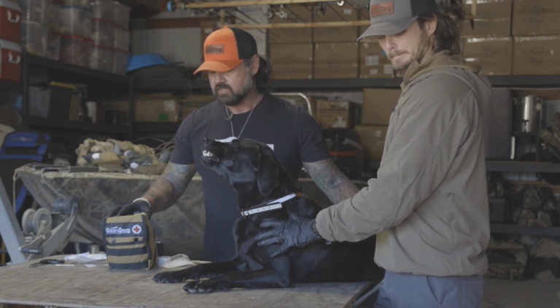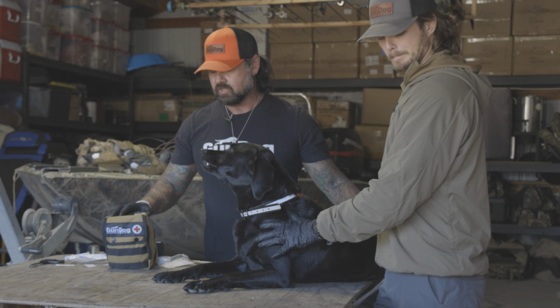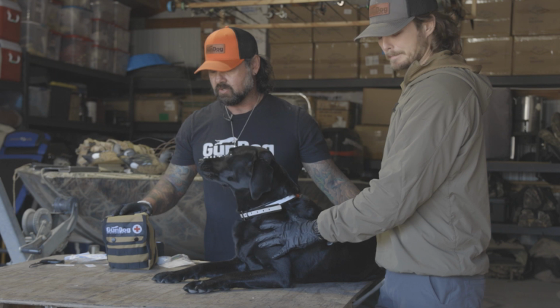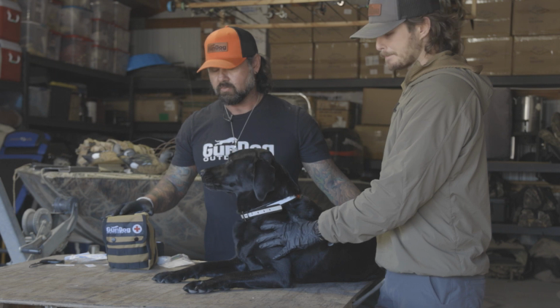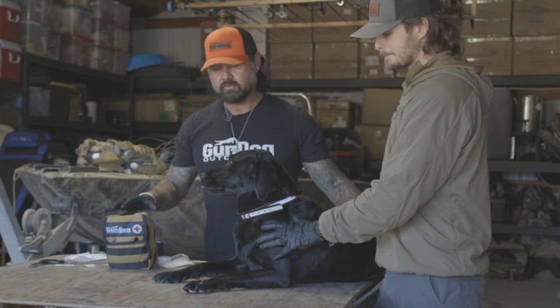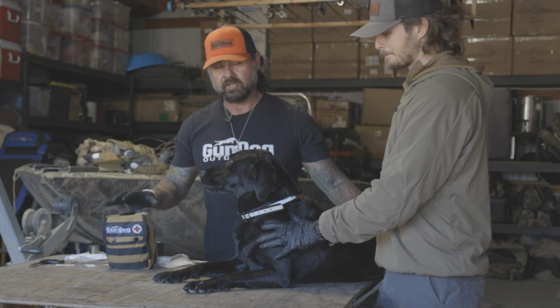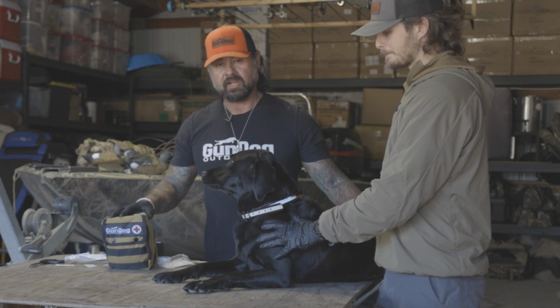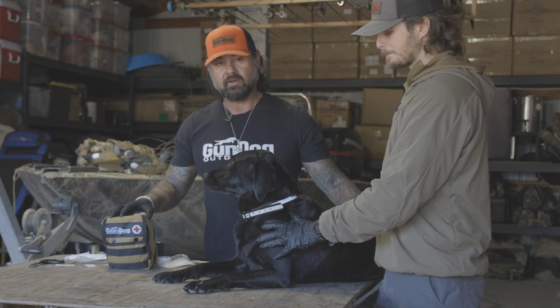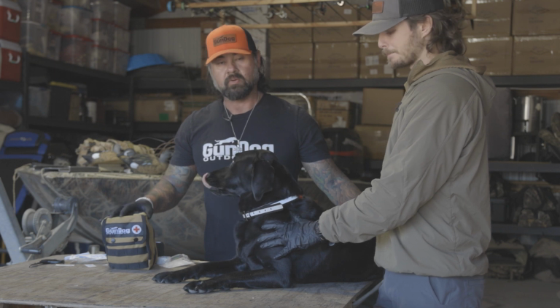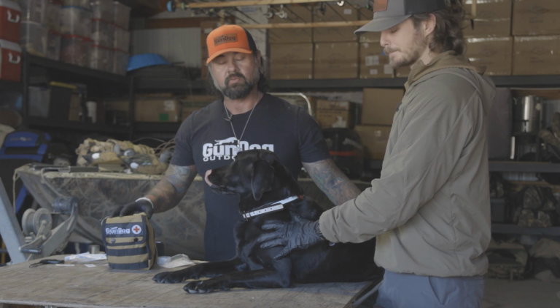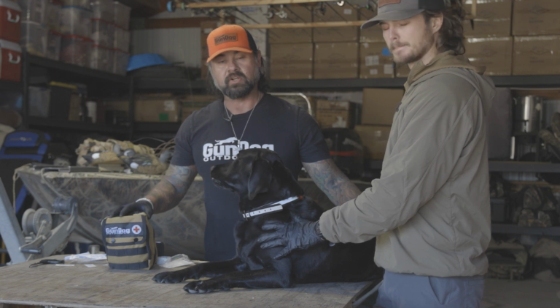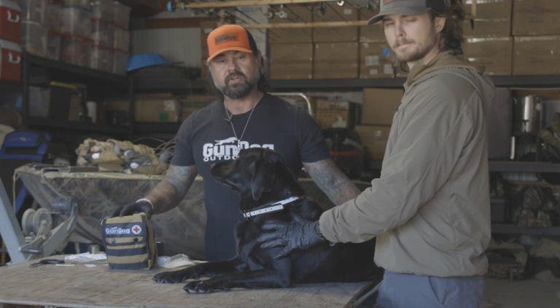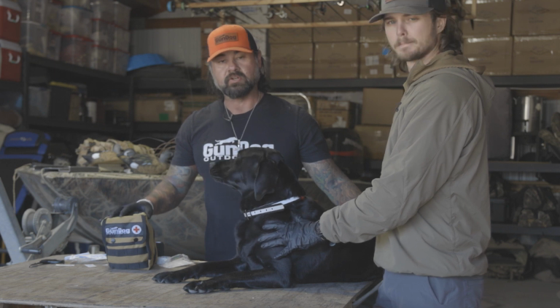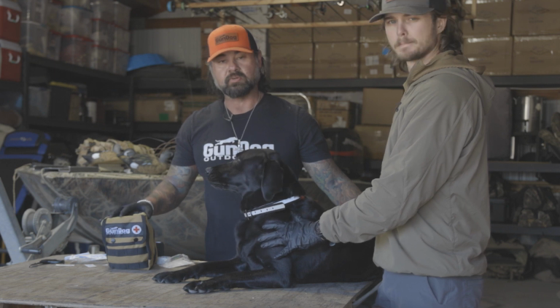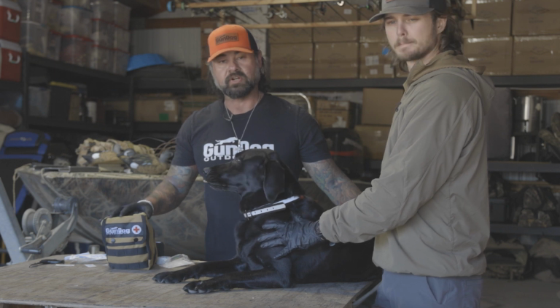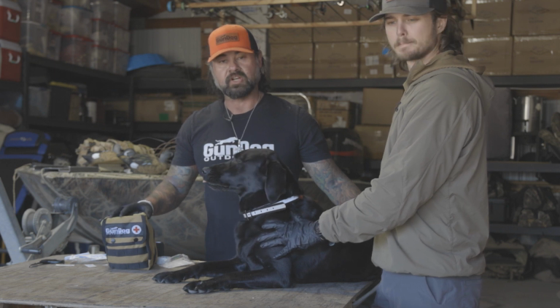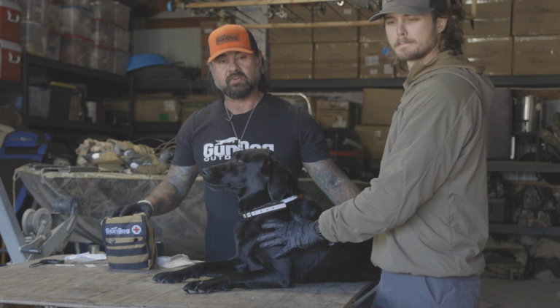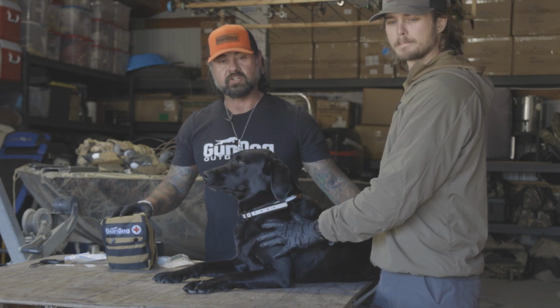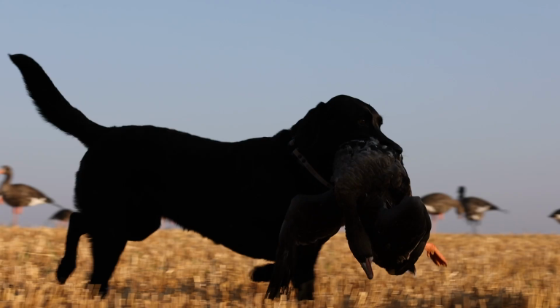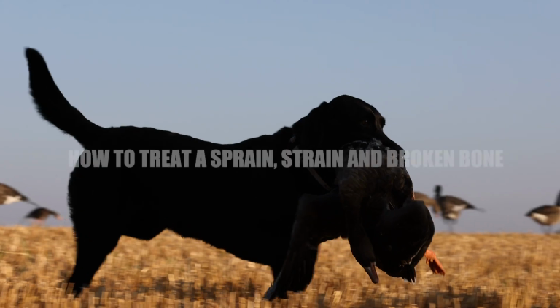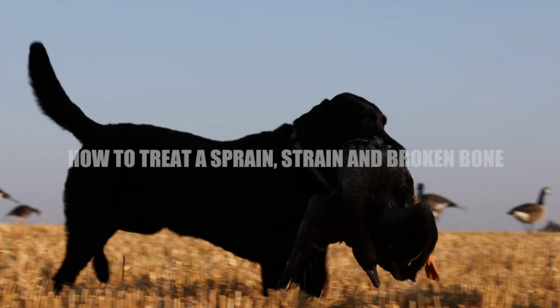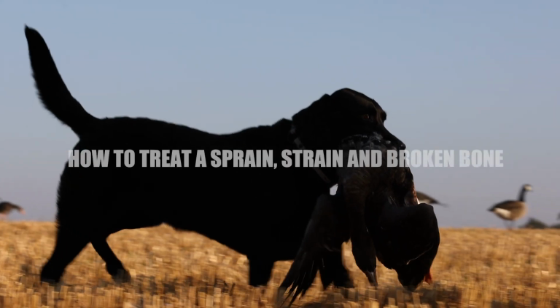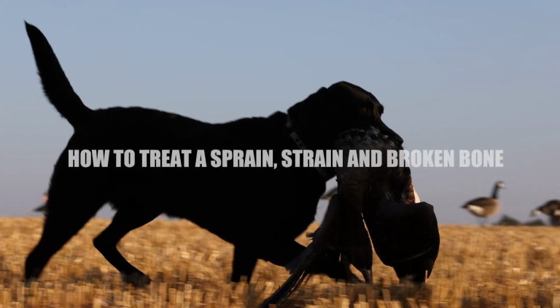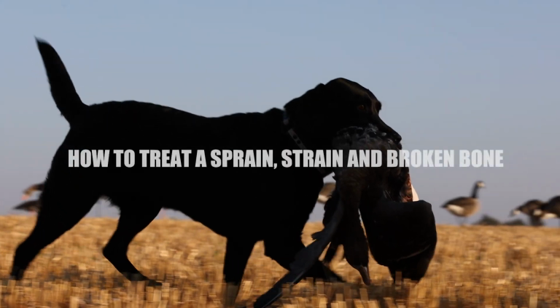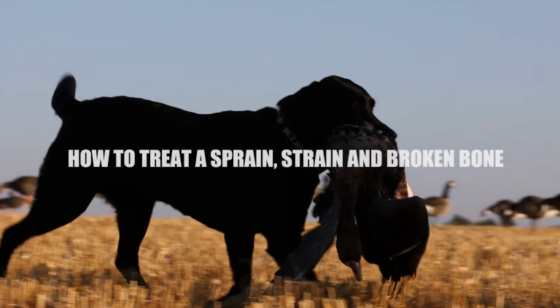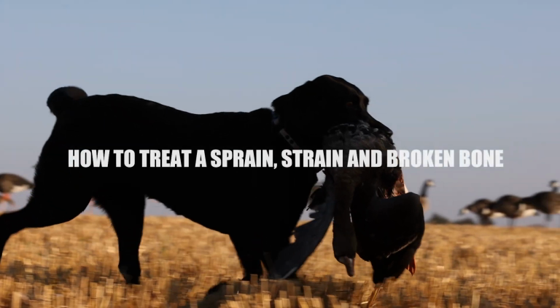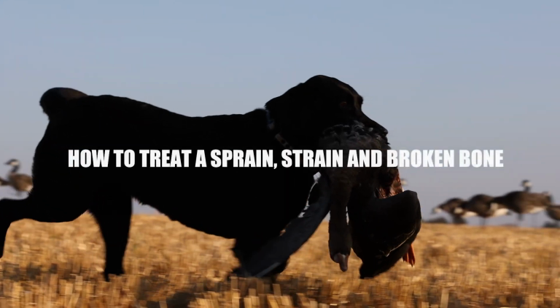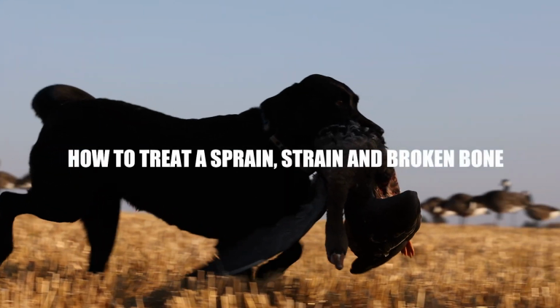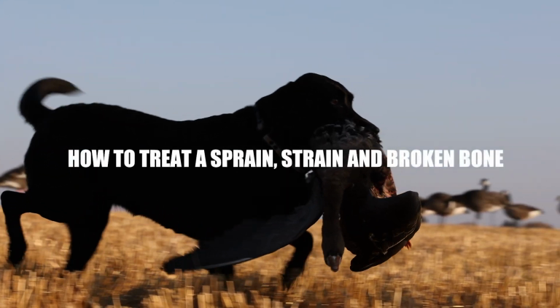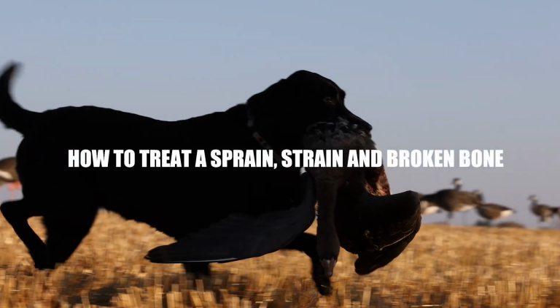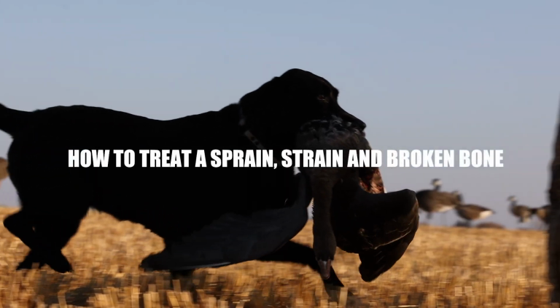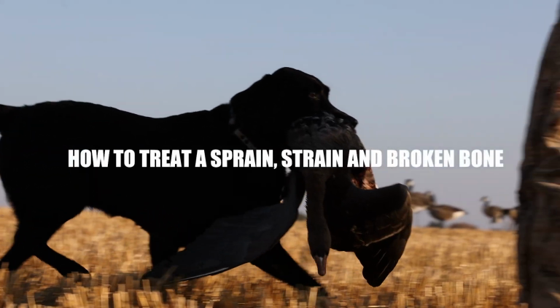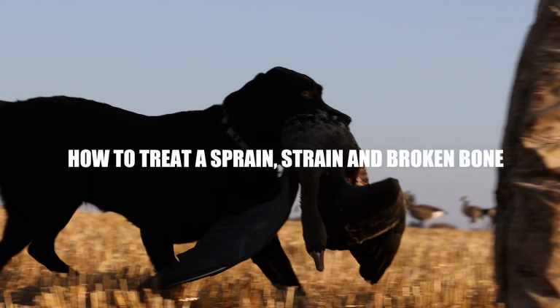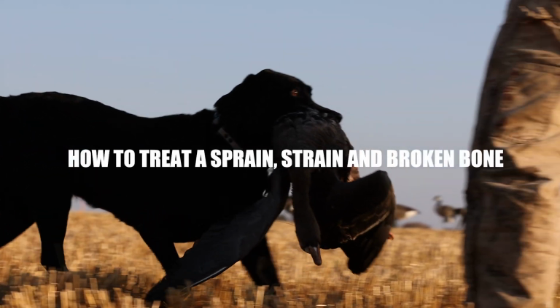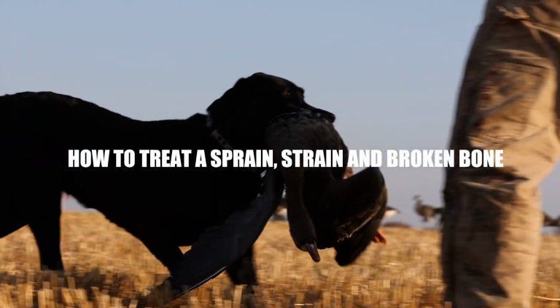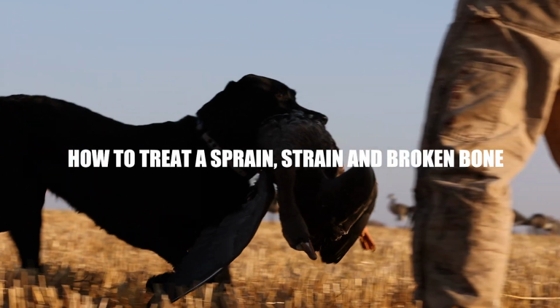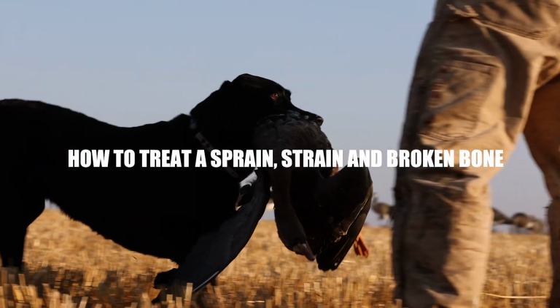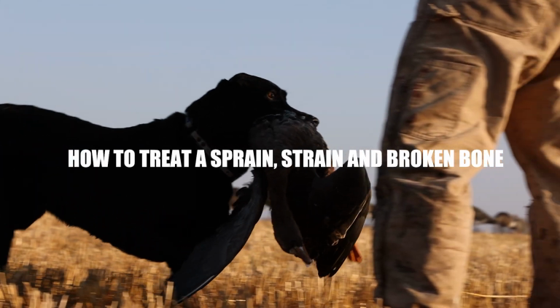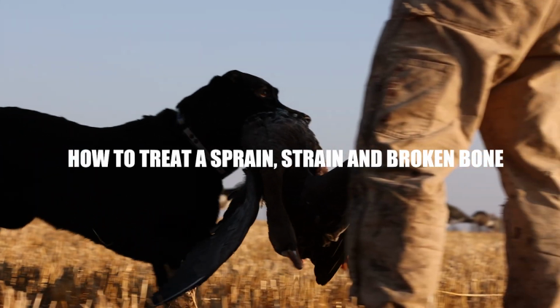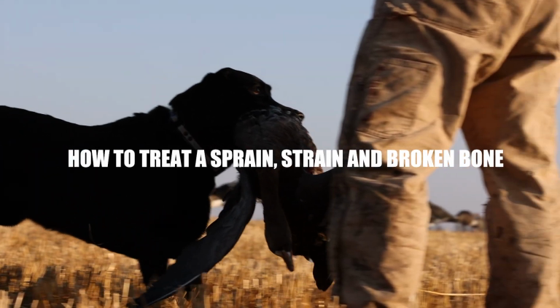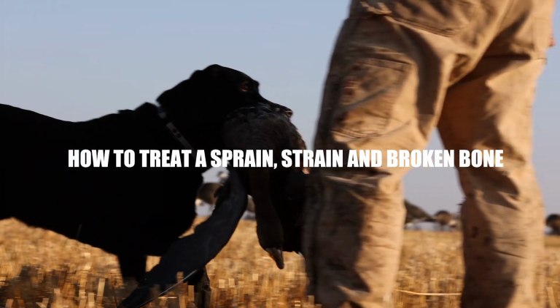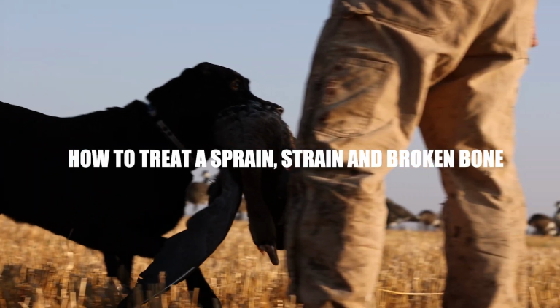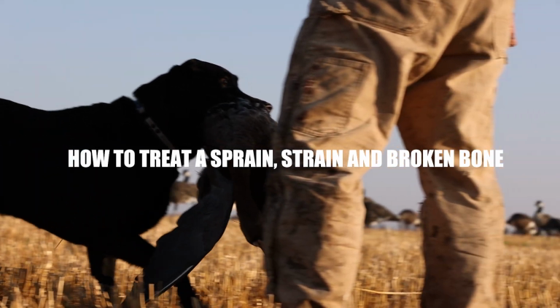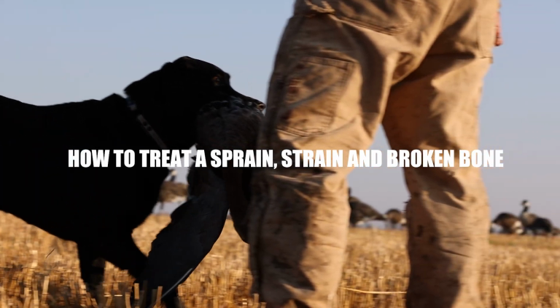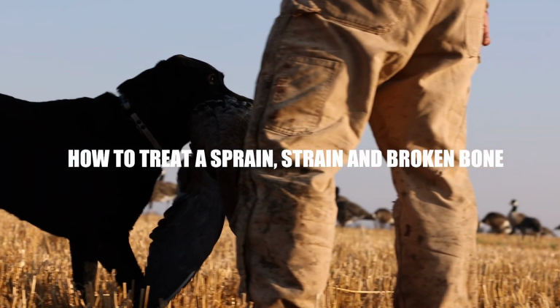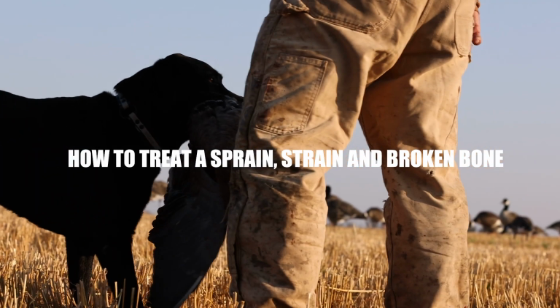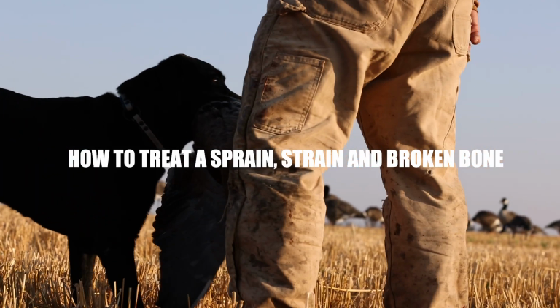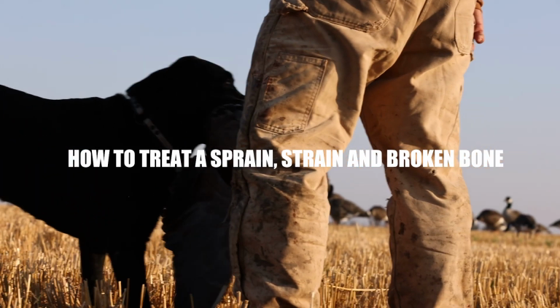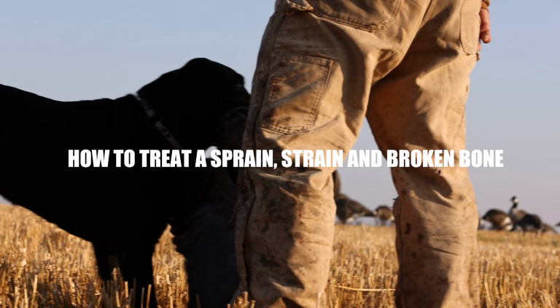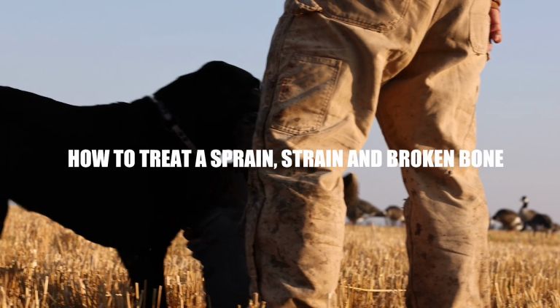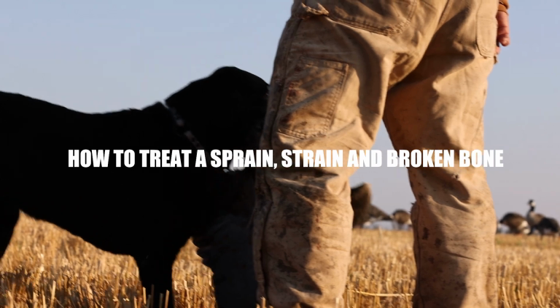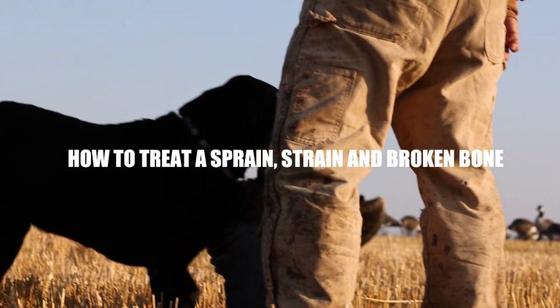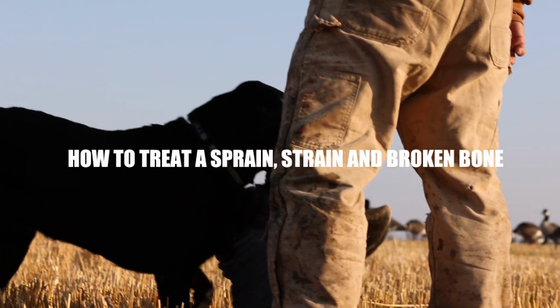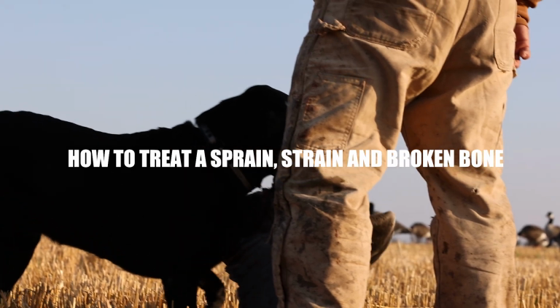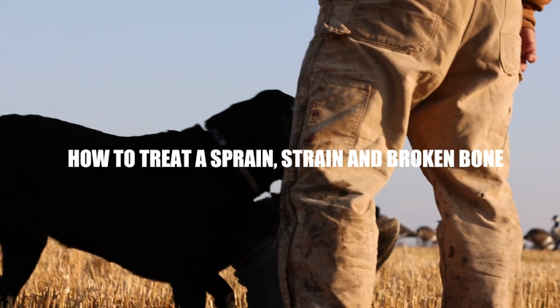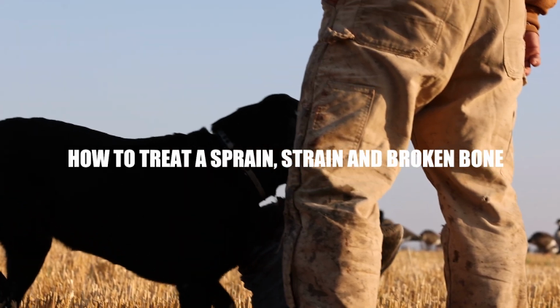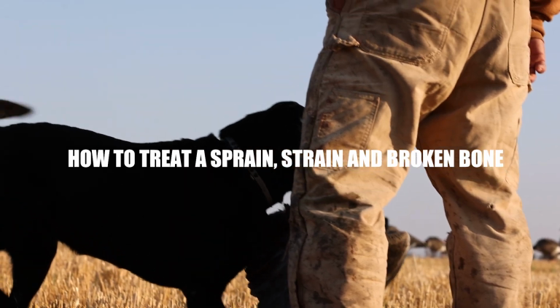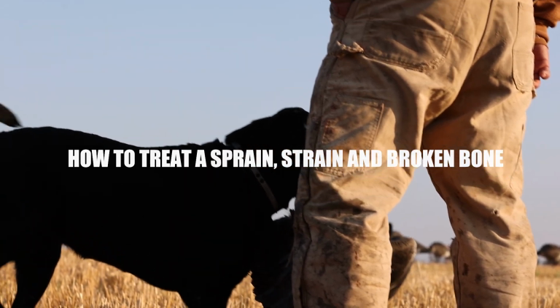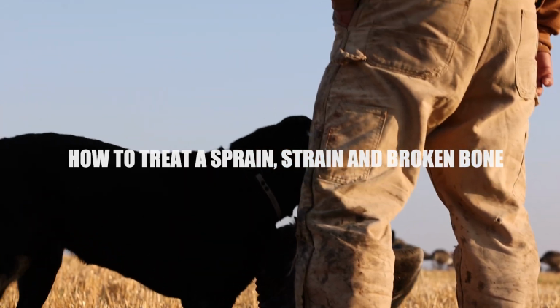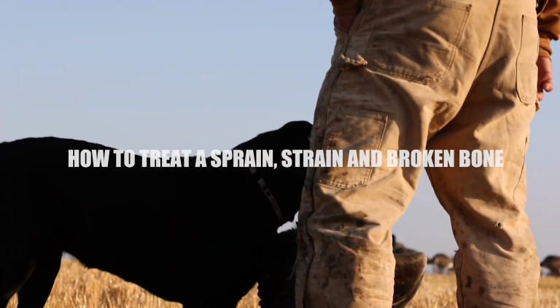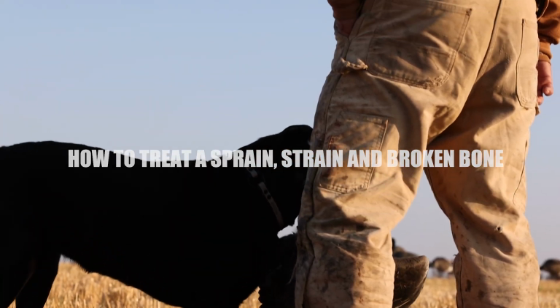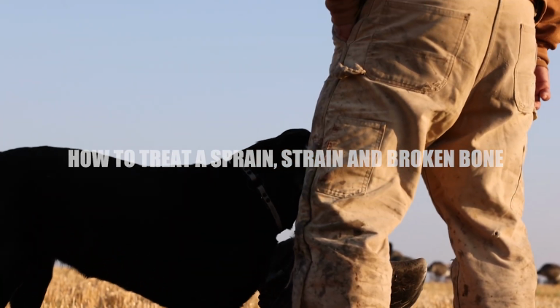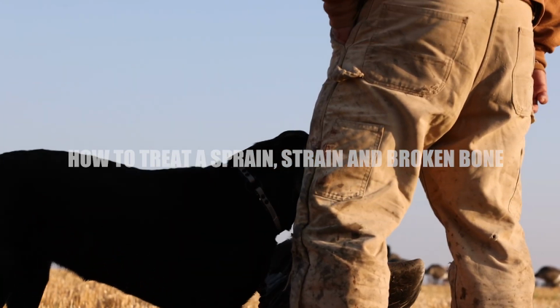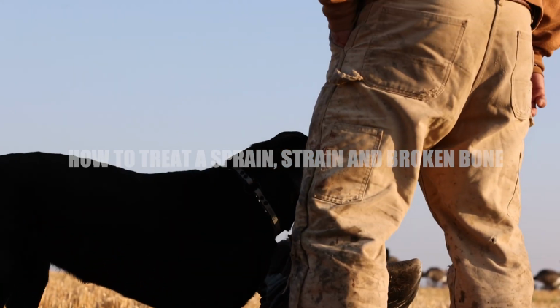So today what we're going to do is cover sprains, strains, and broken bones. We've all seen it where your dog comes back kind of limping.